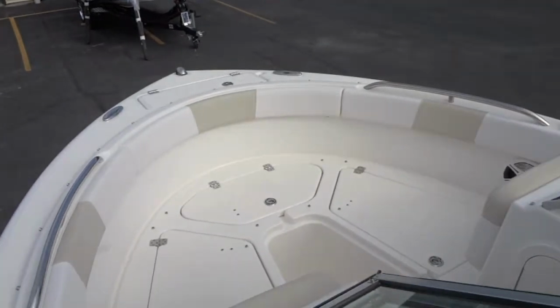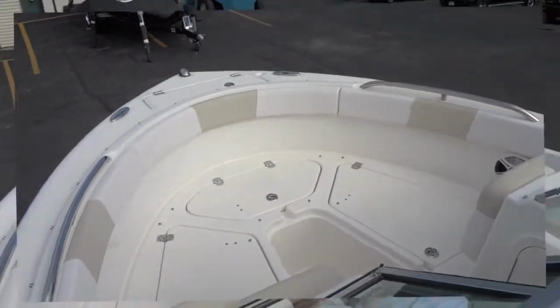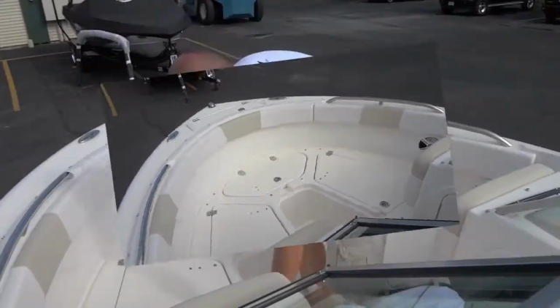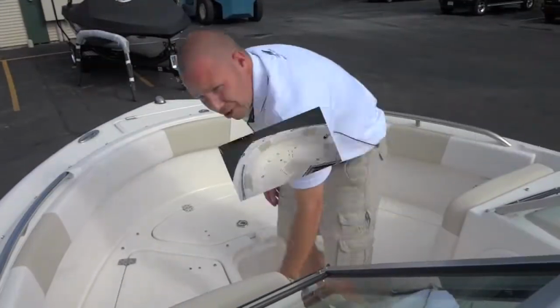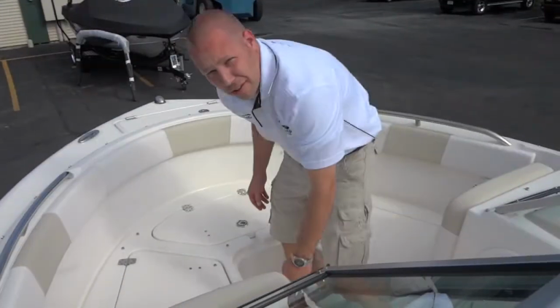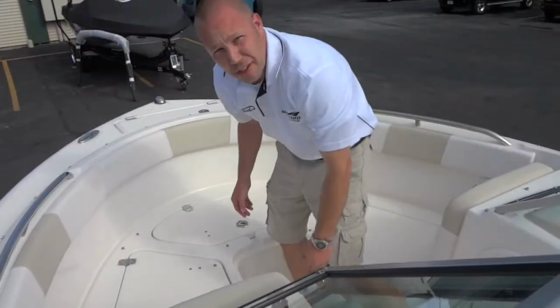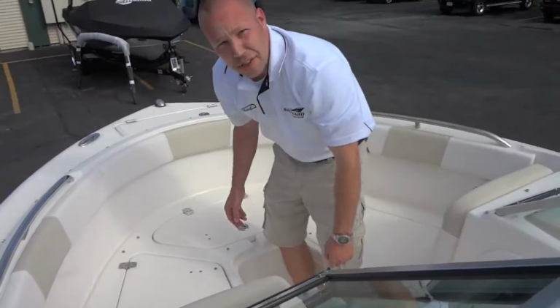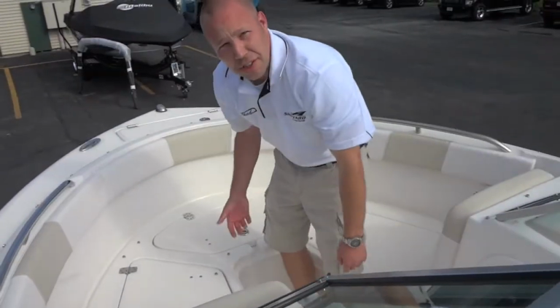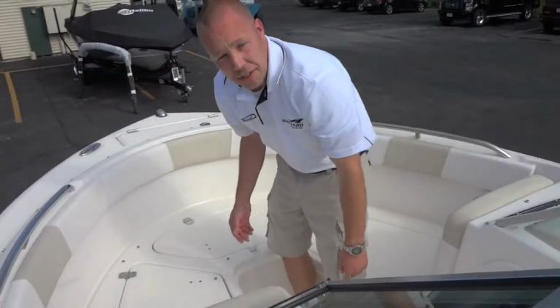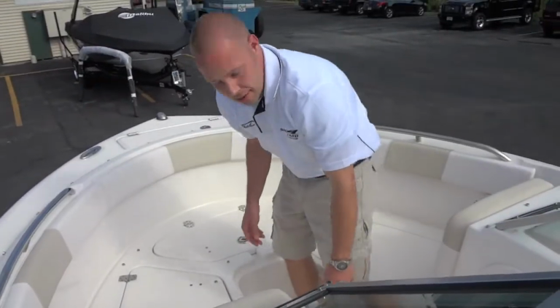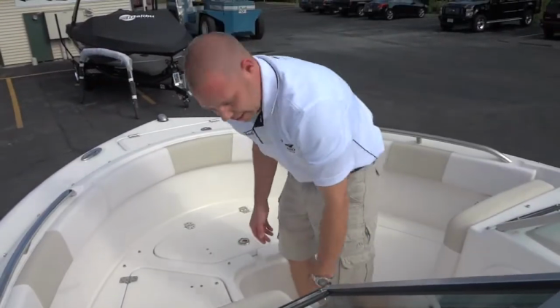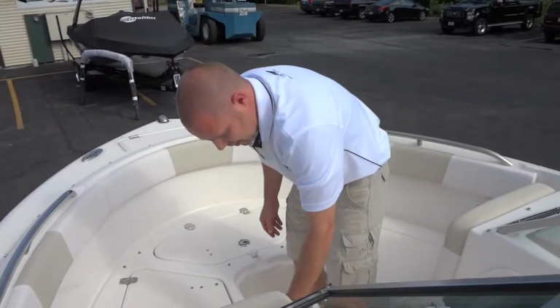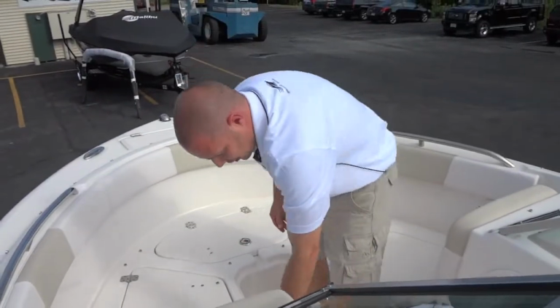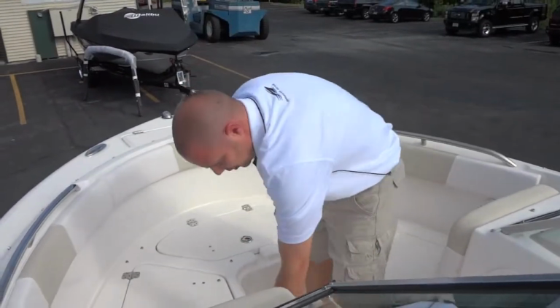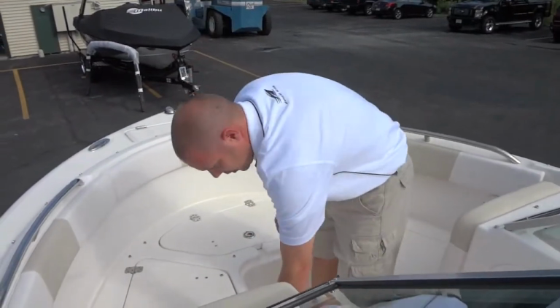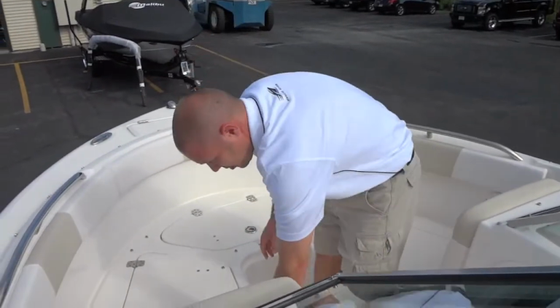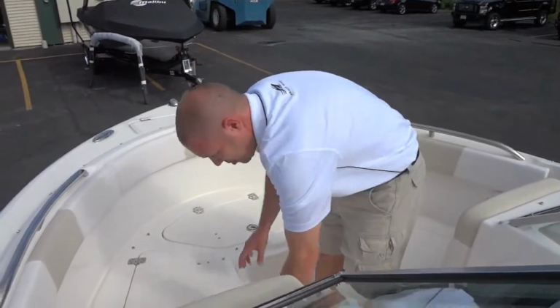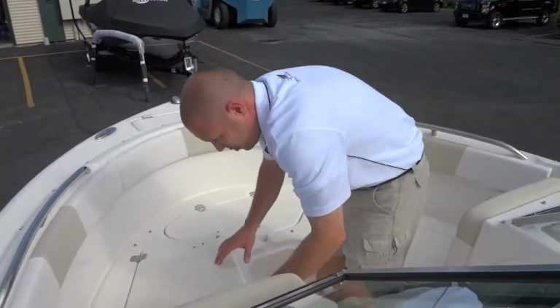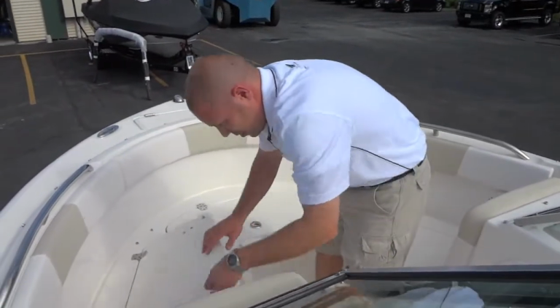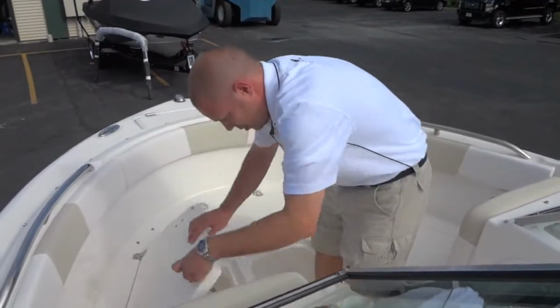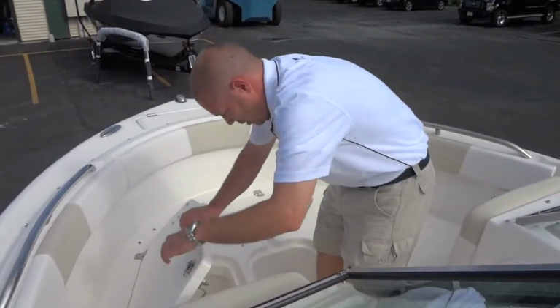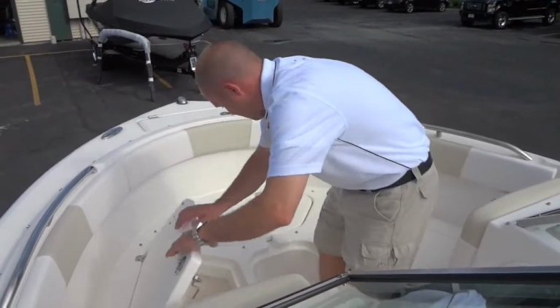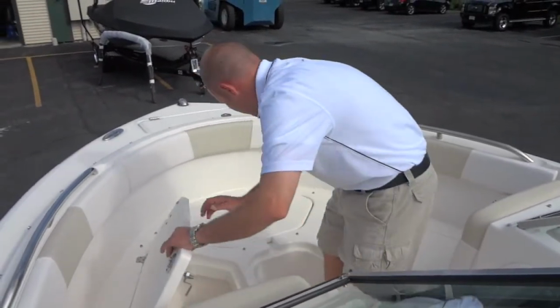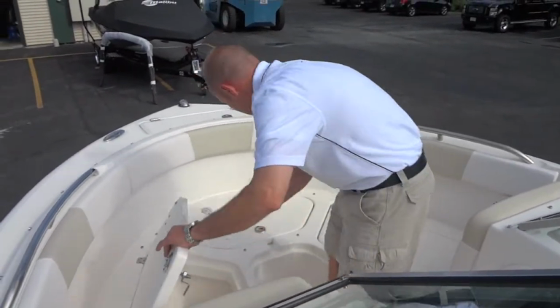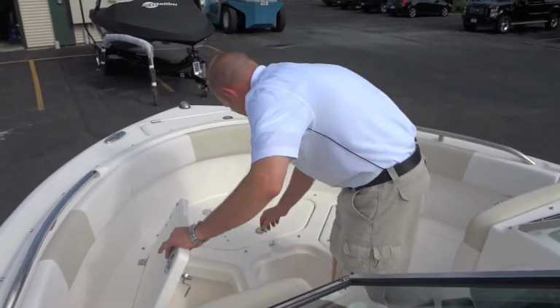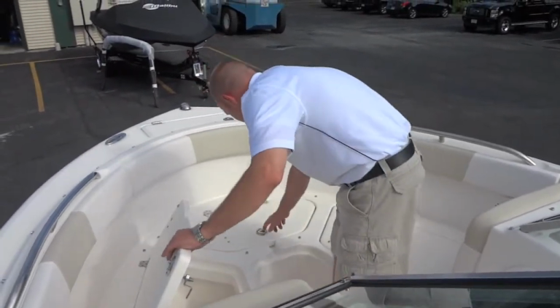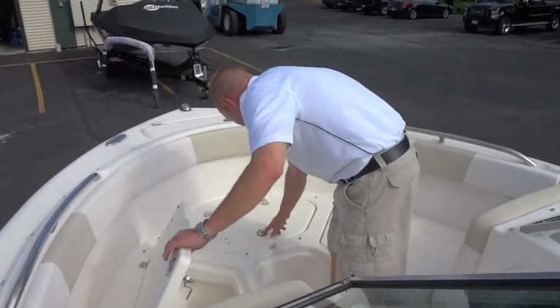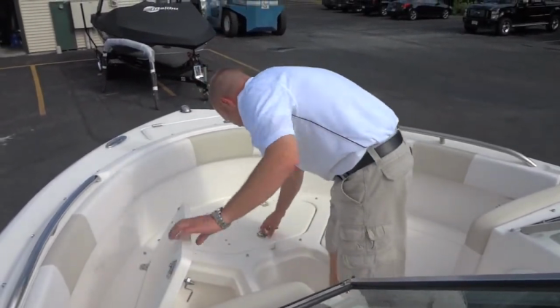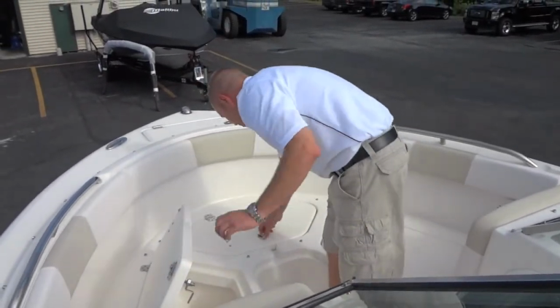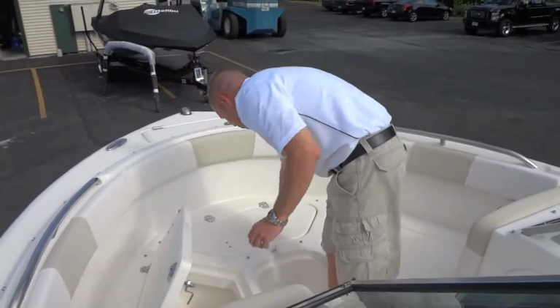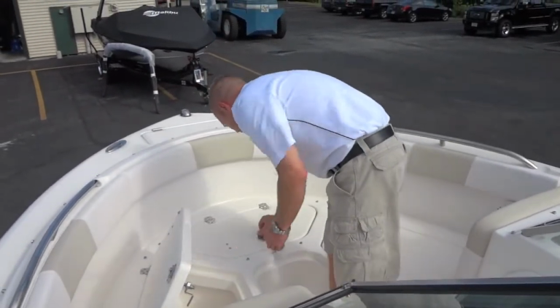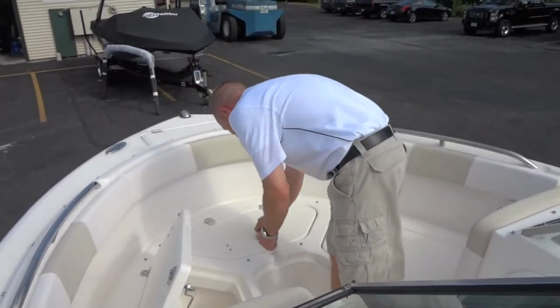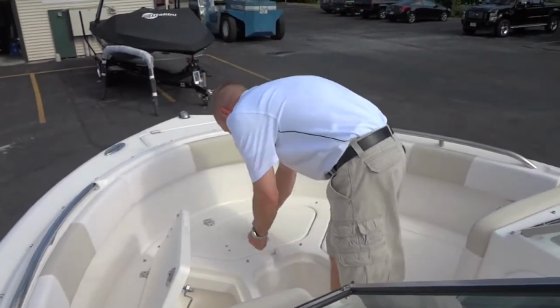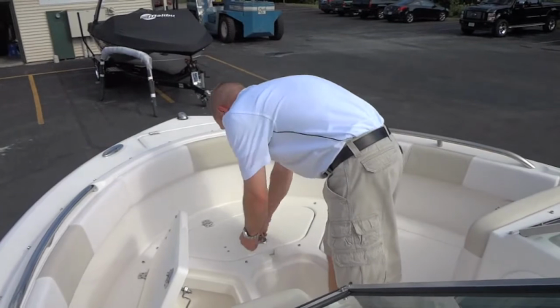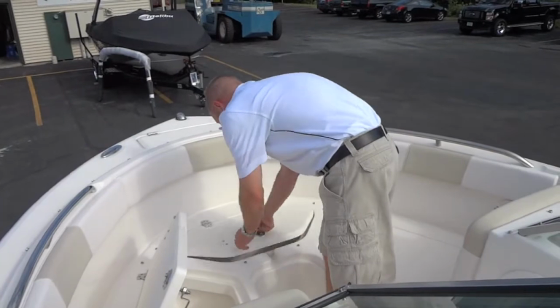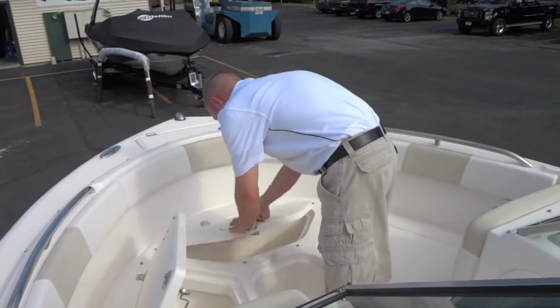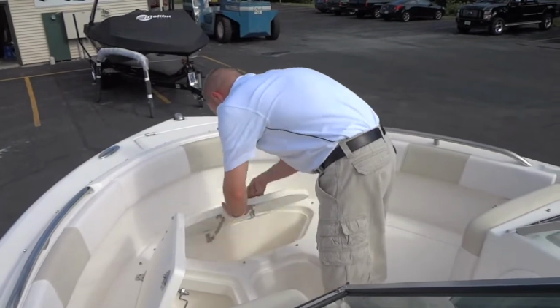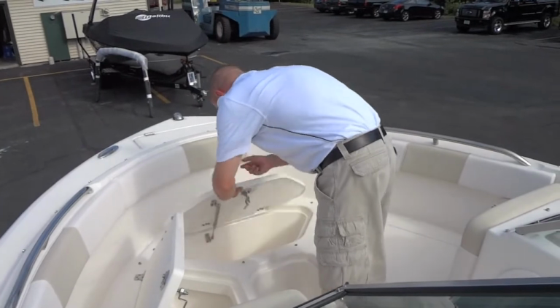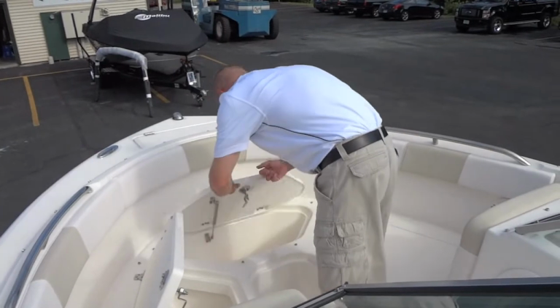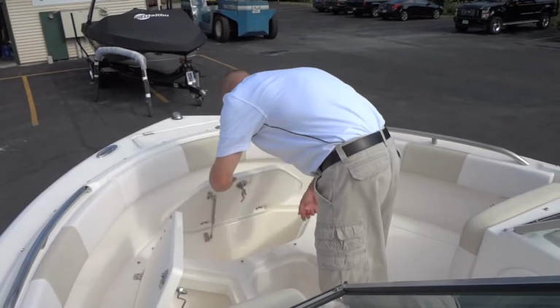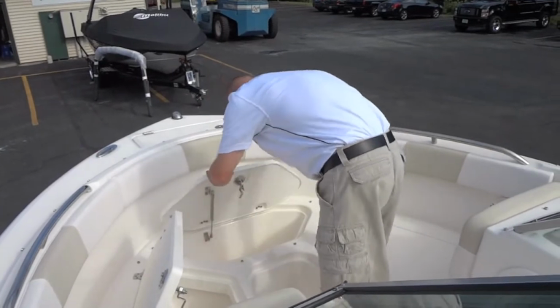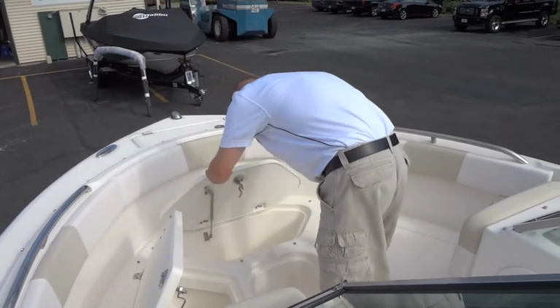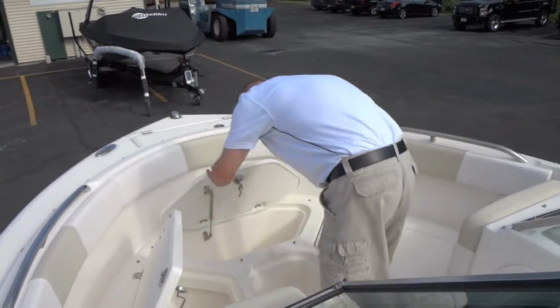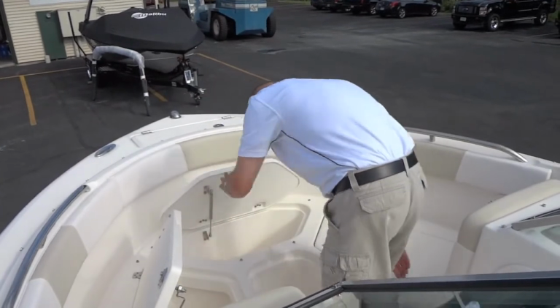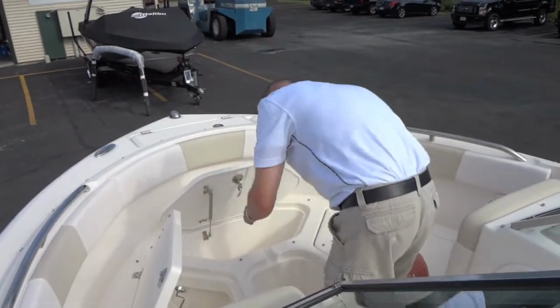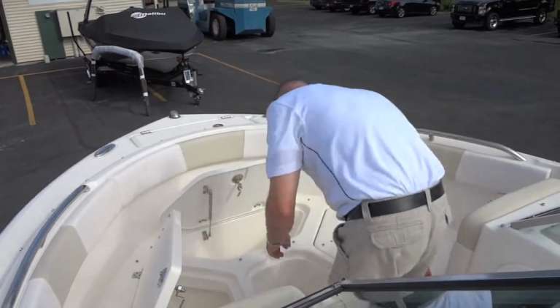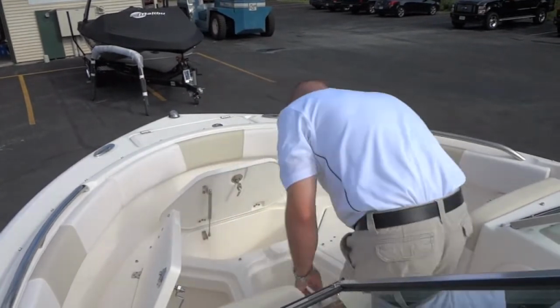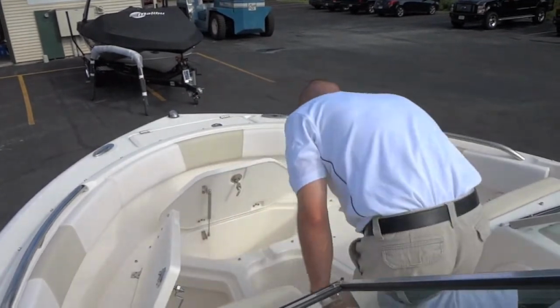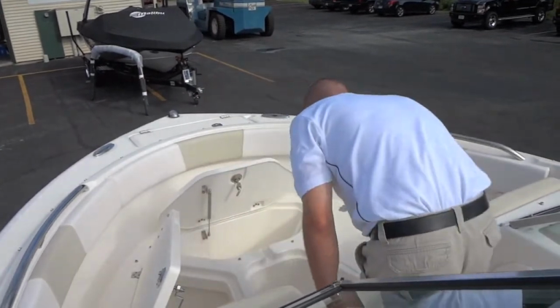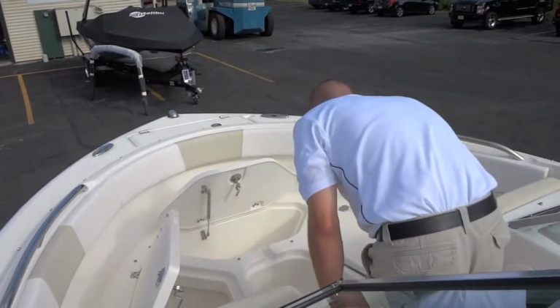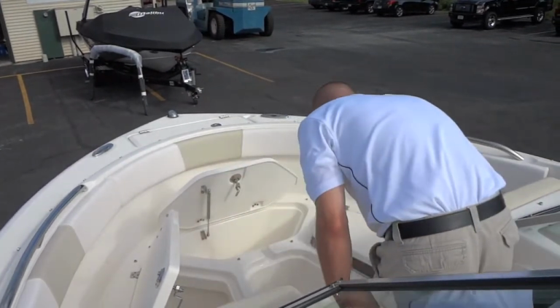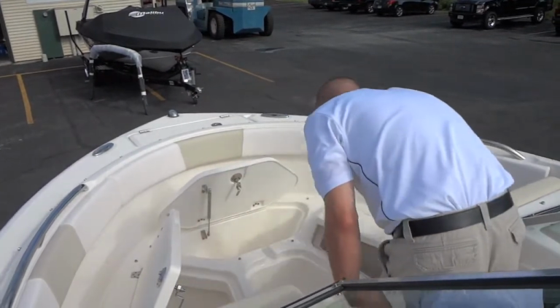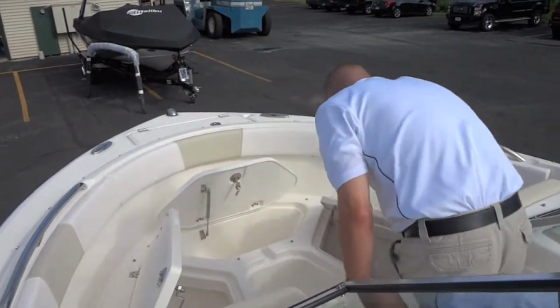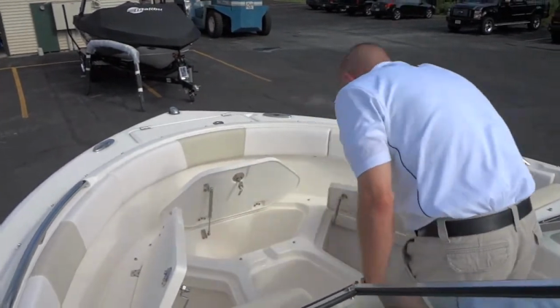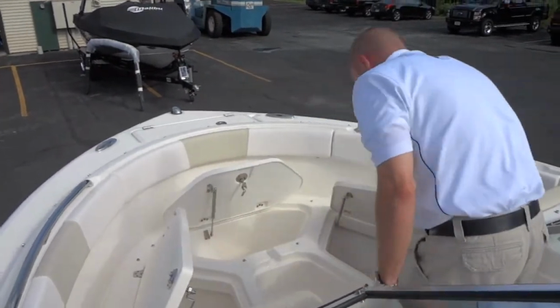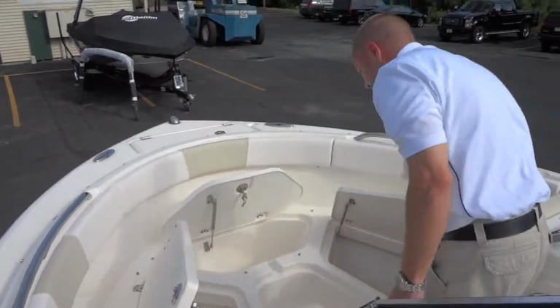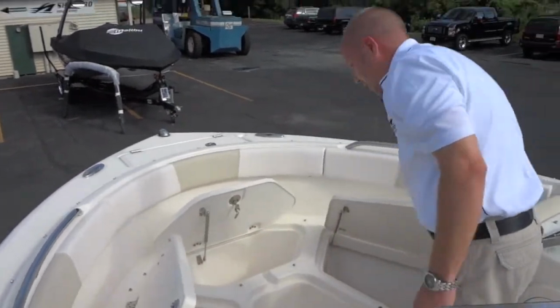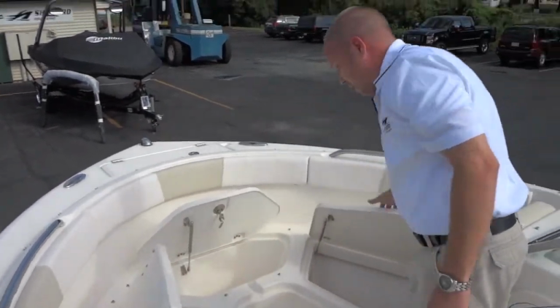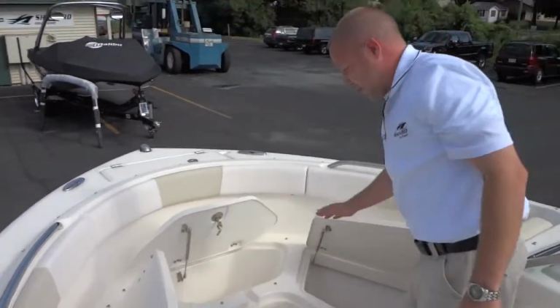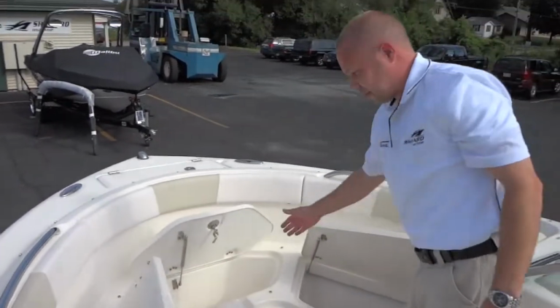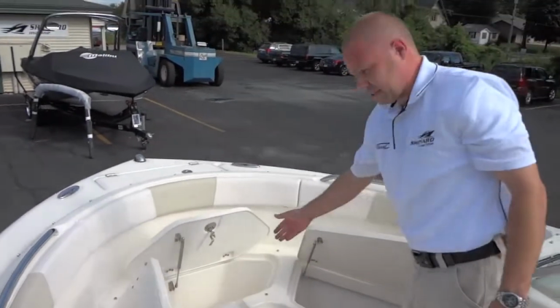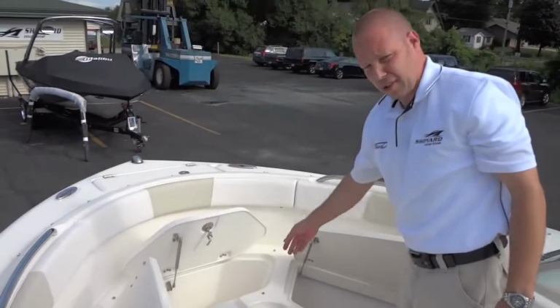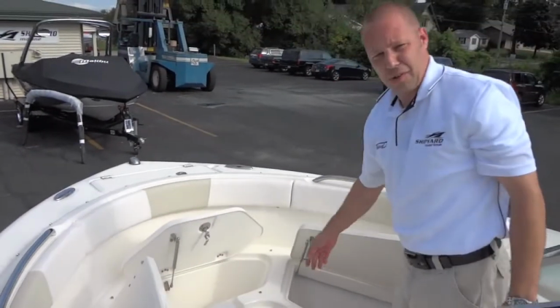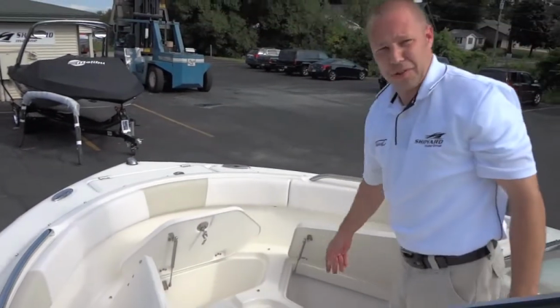While we're under the cushions, let's take a look at the storage. Plenty of room for all the necessities and a cooler to keep your drinks cold.